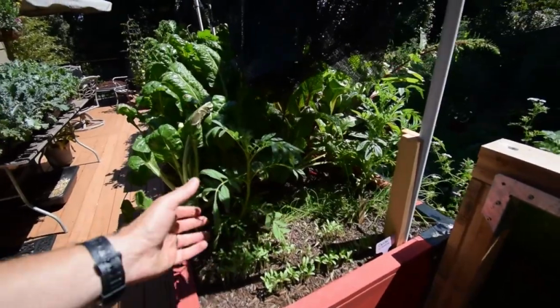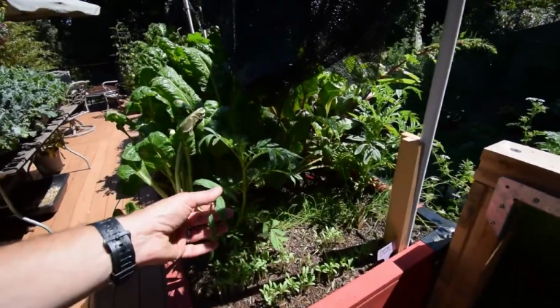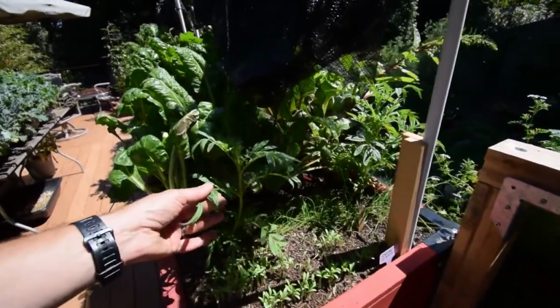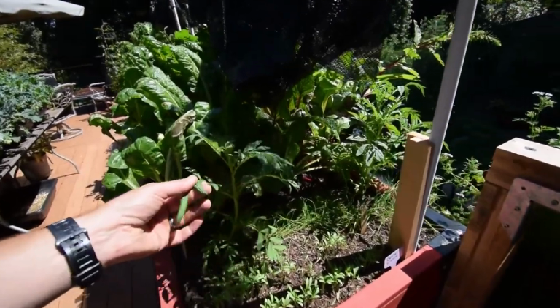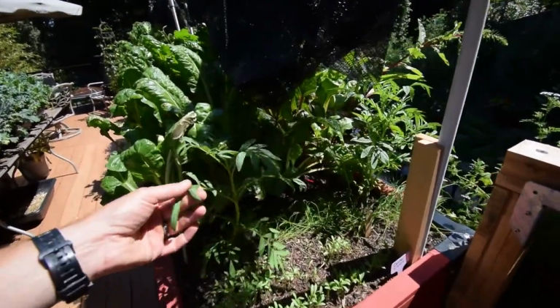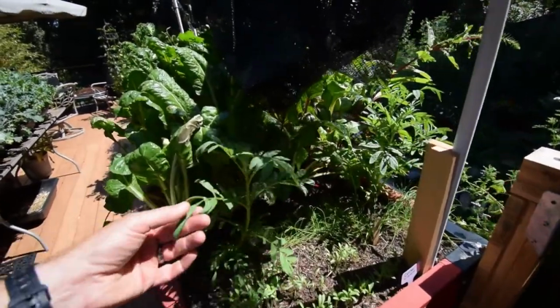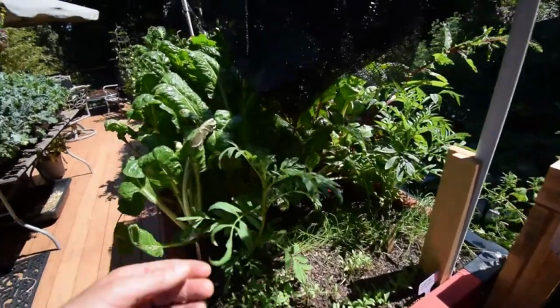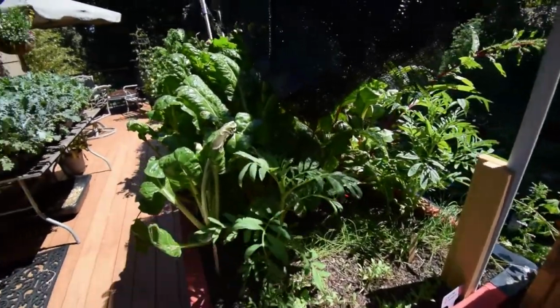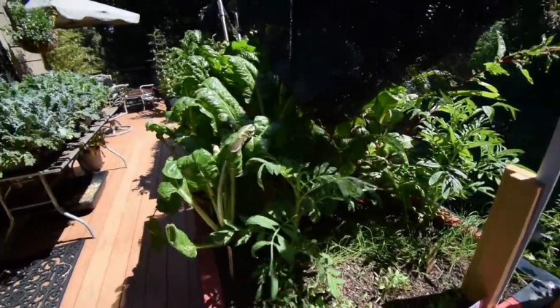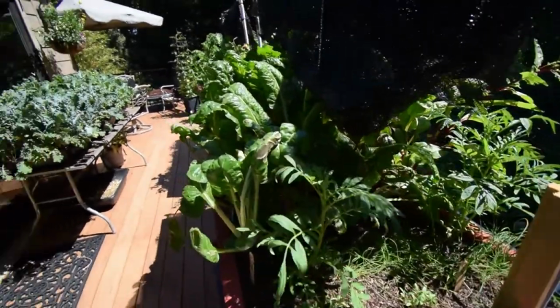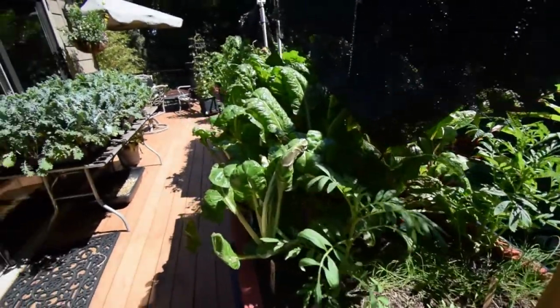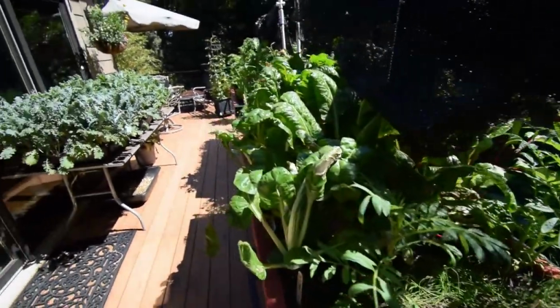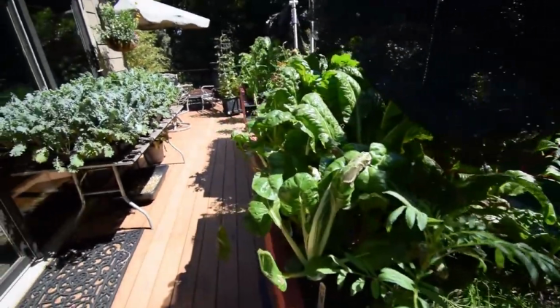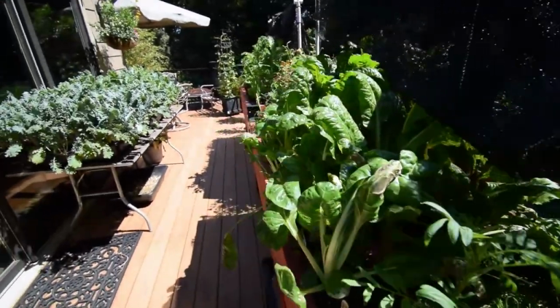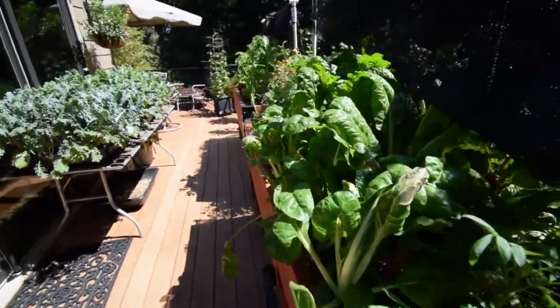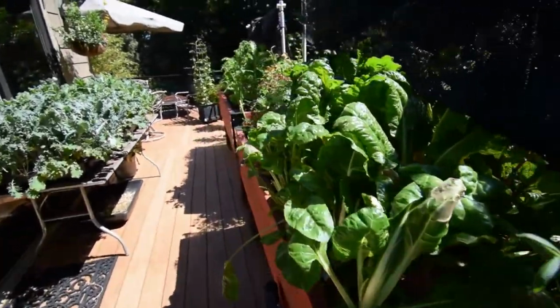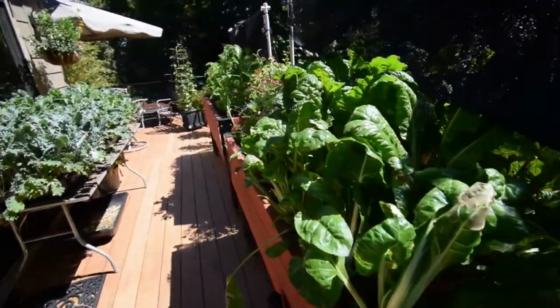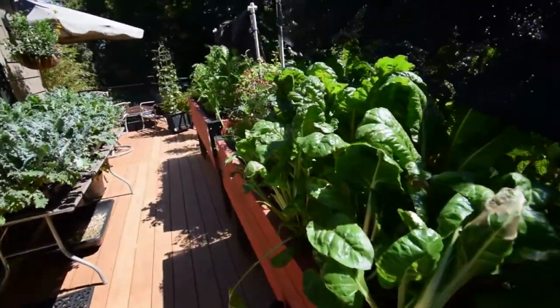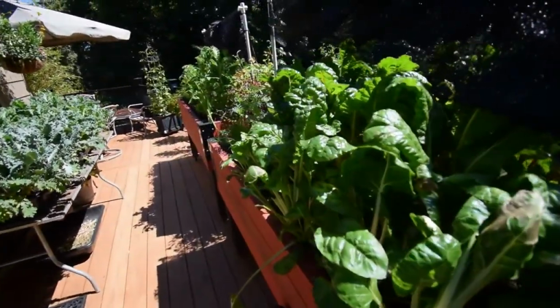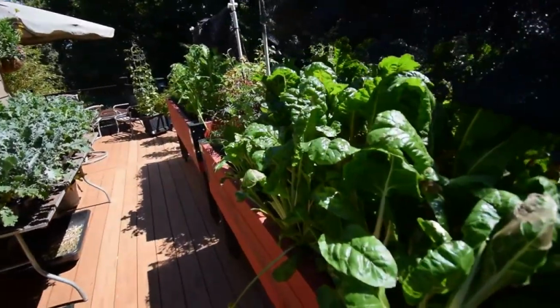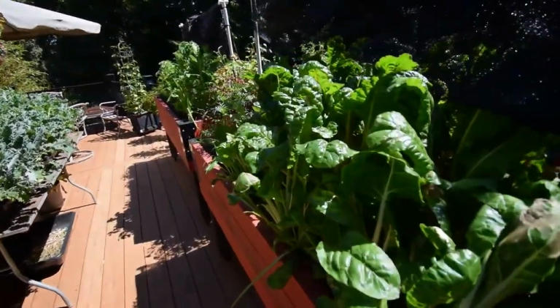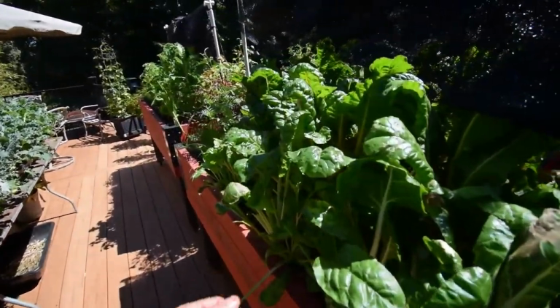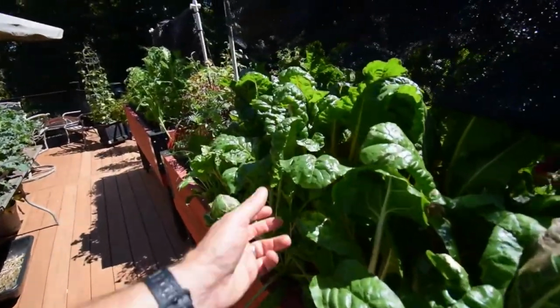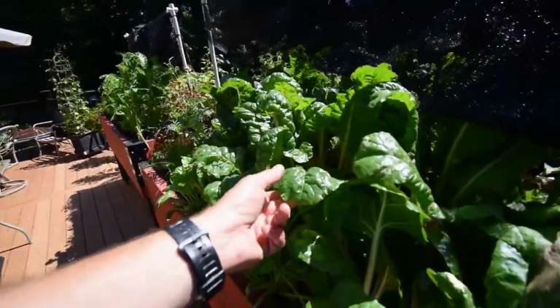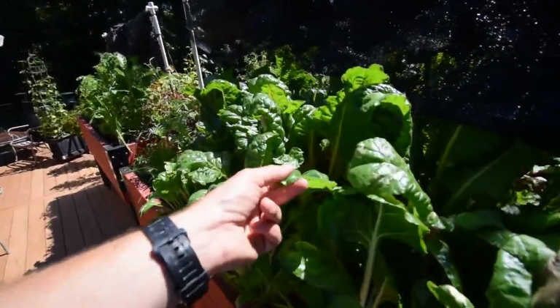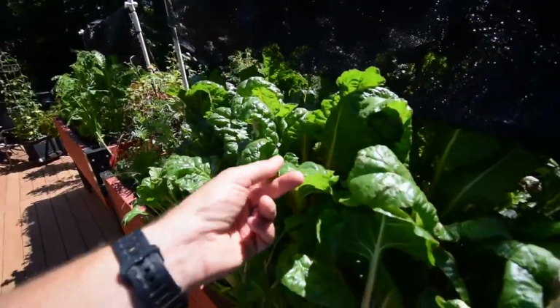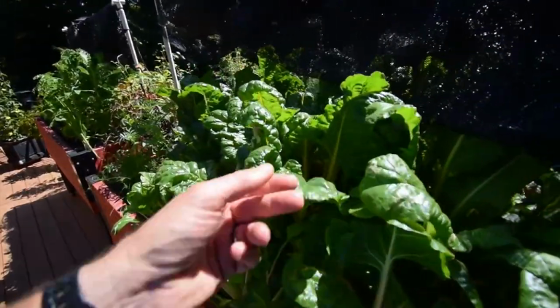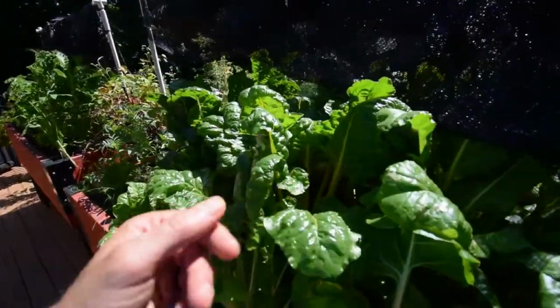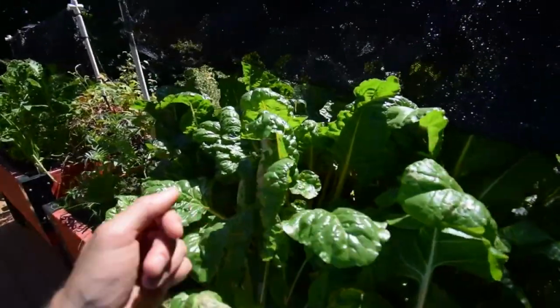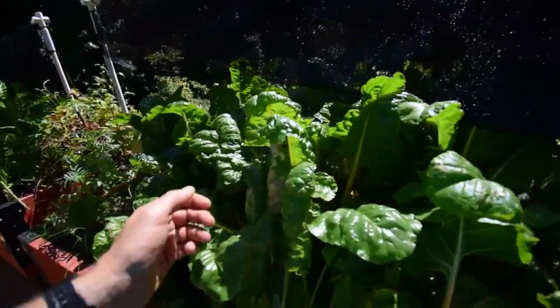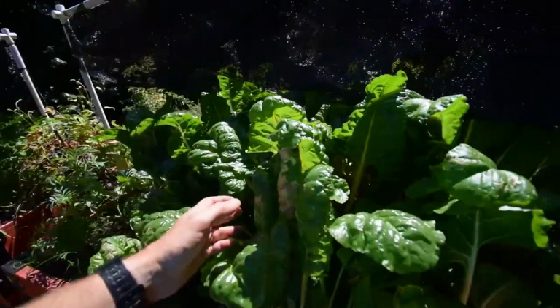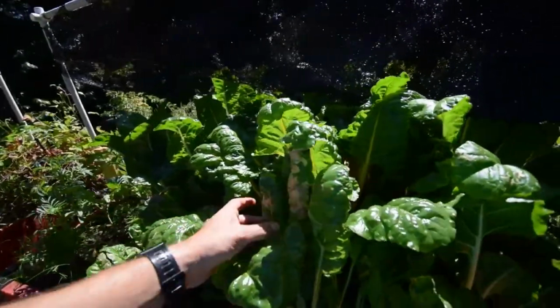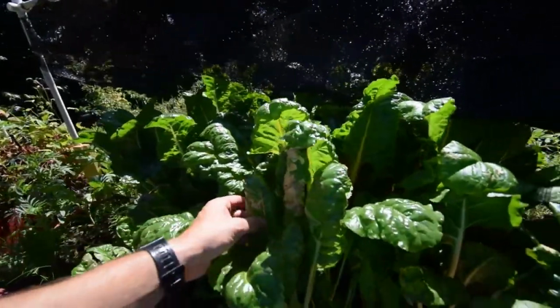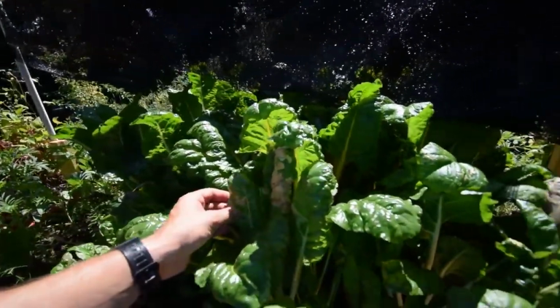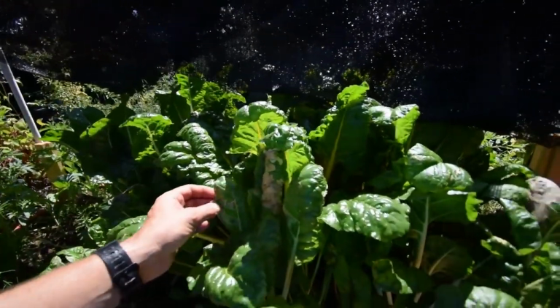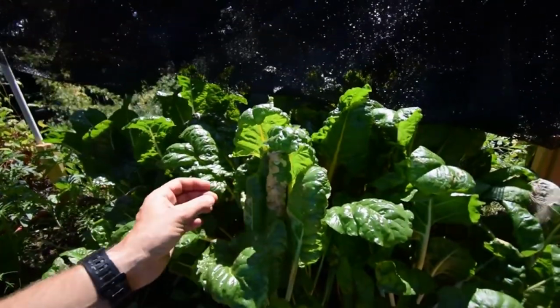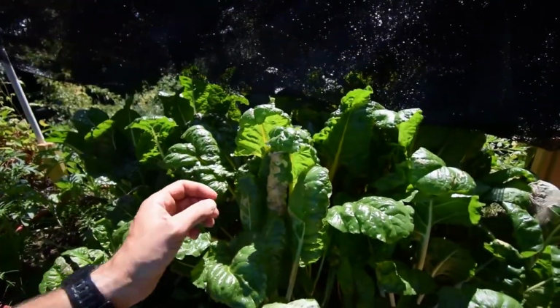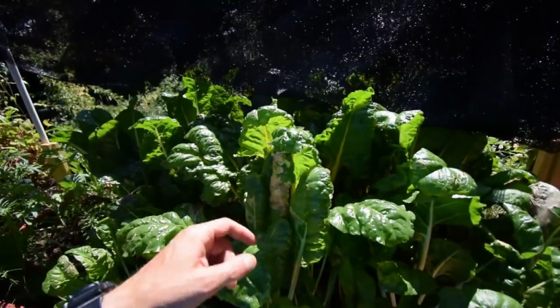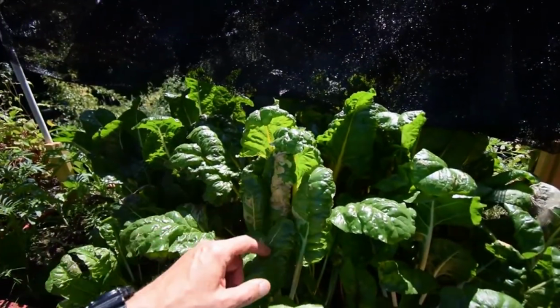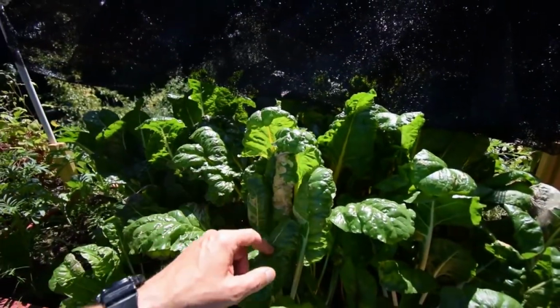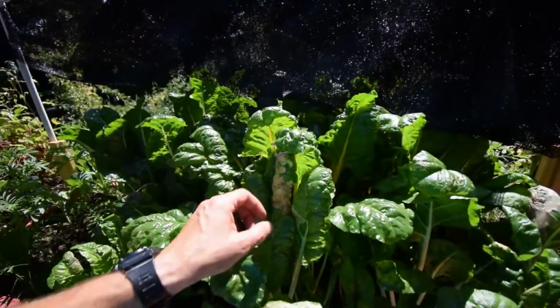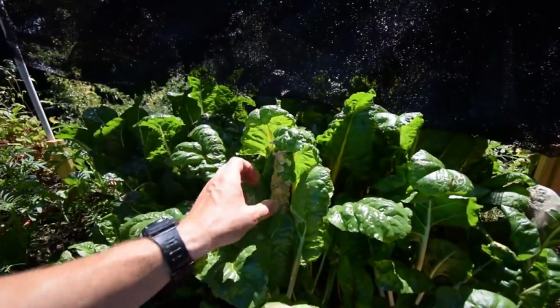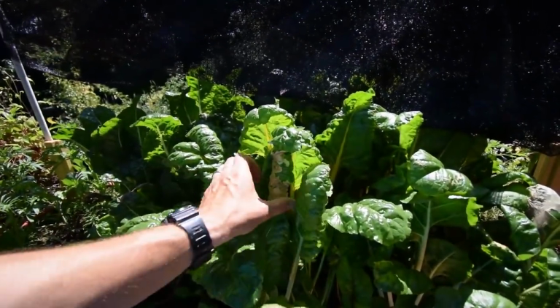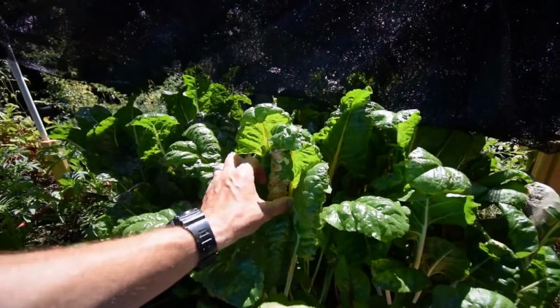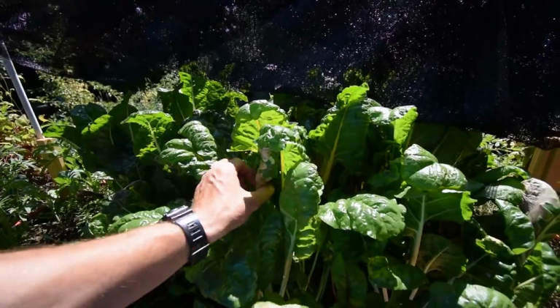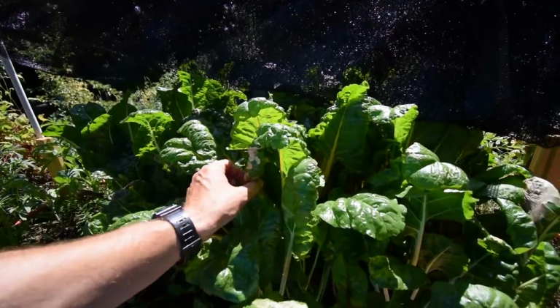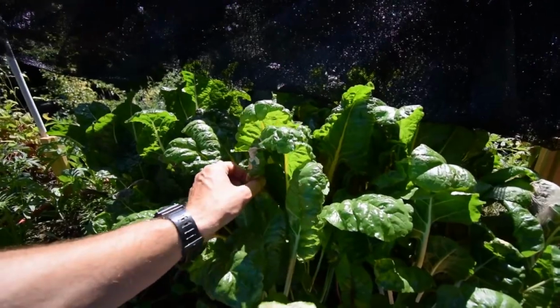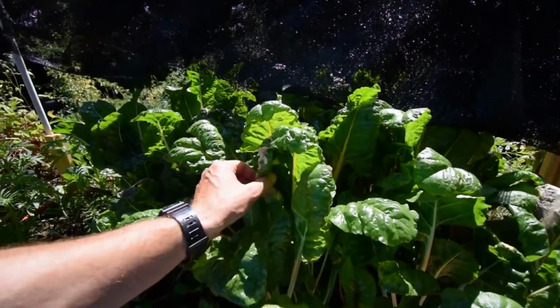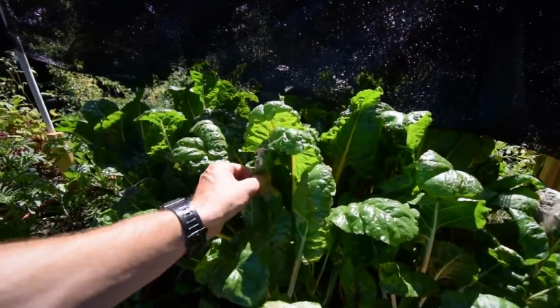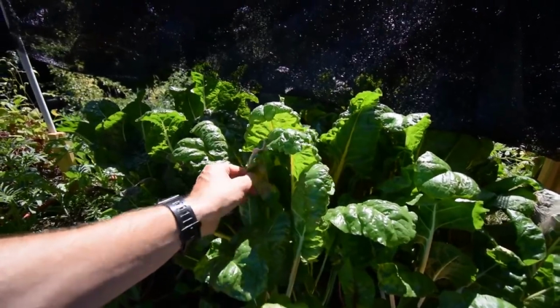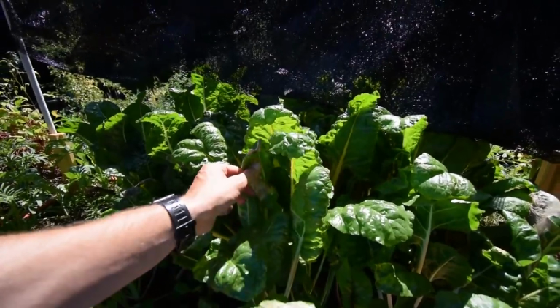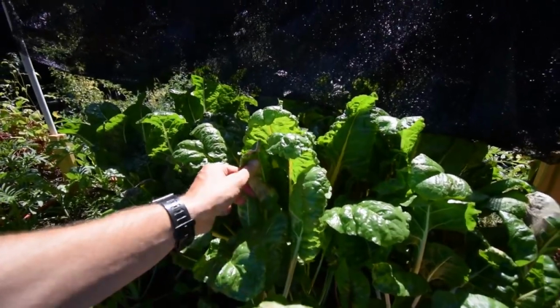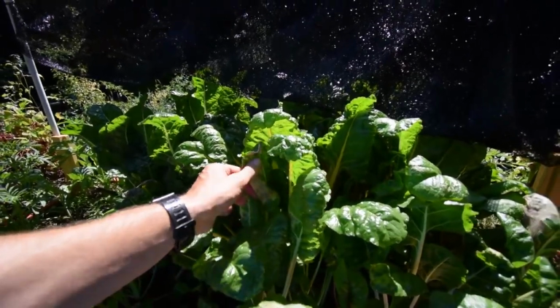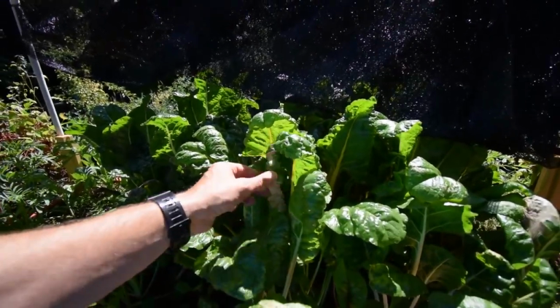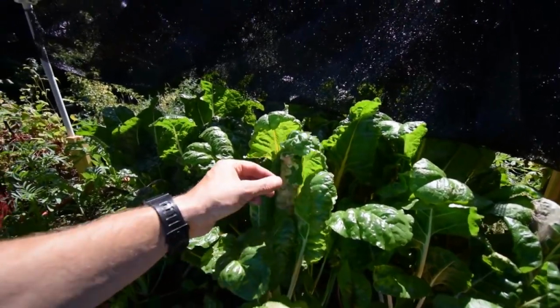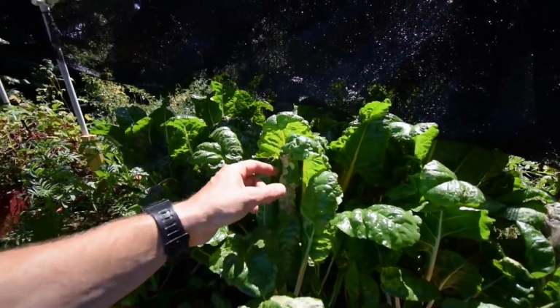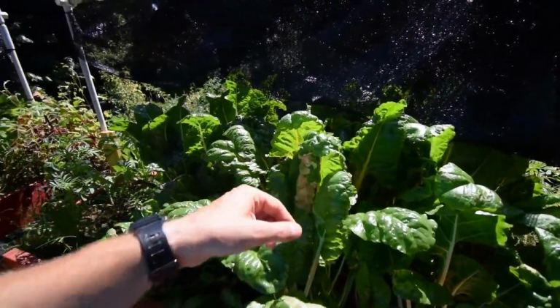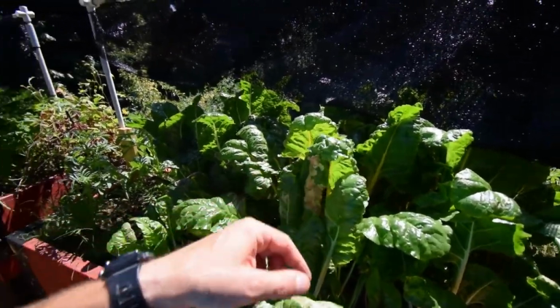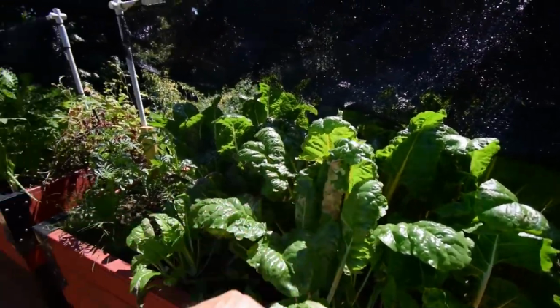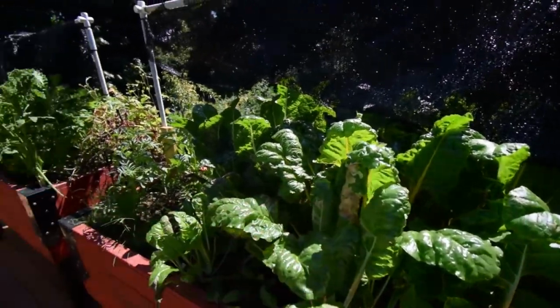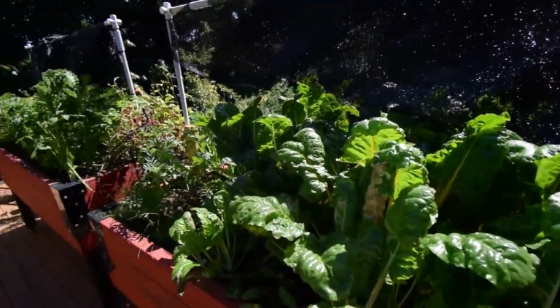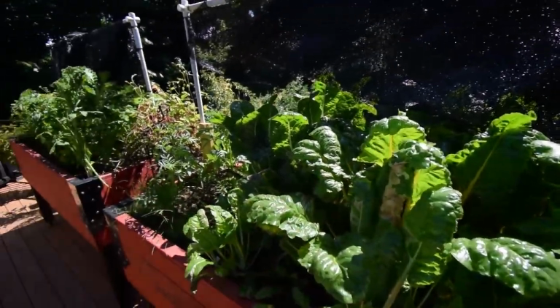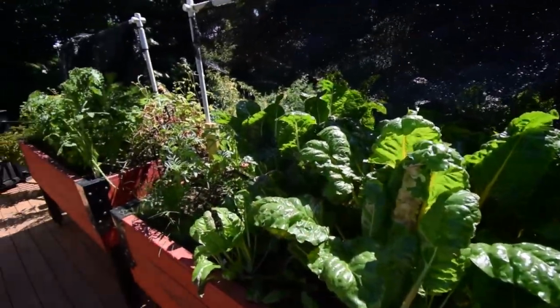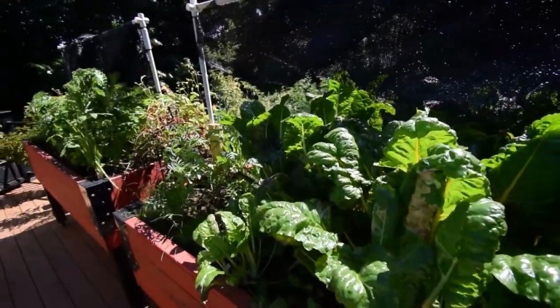The marigolds seem to be doing pretty well. Chard's going. Still got a little bit of die-off here, but that's okay.